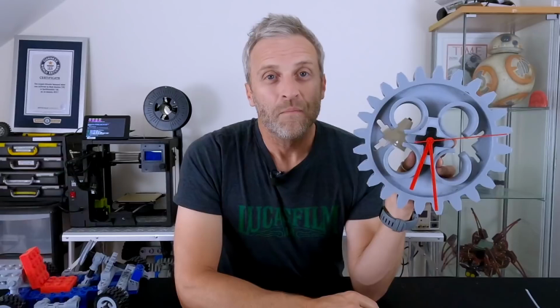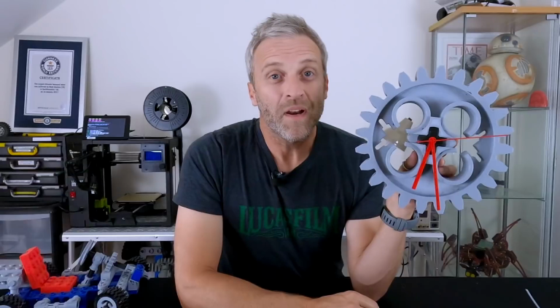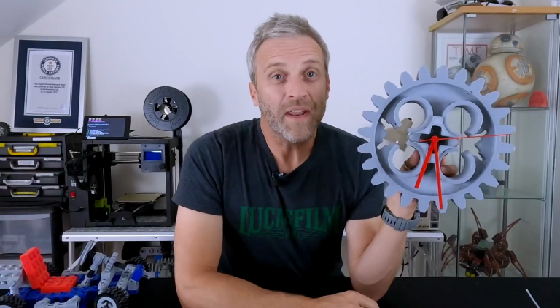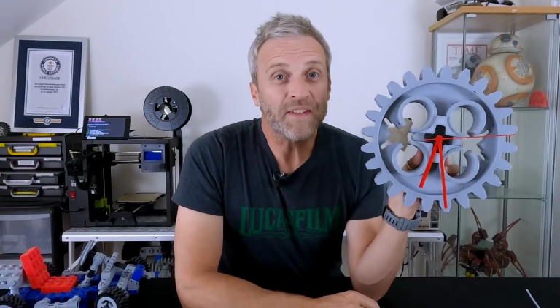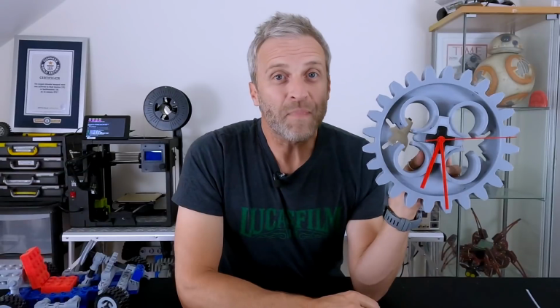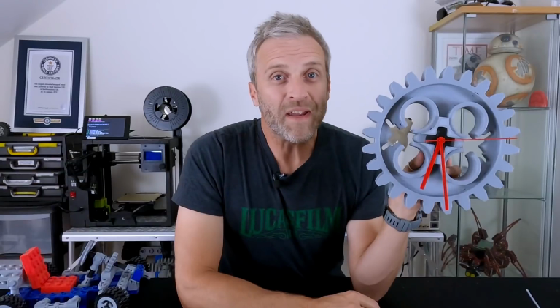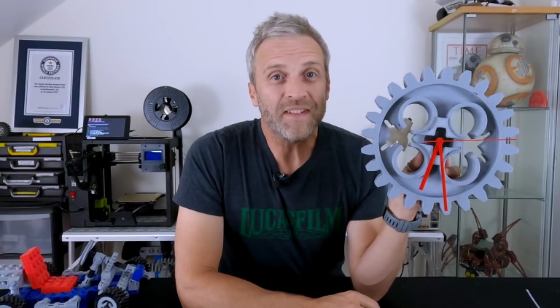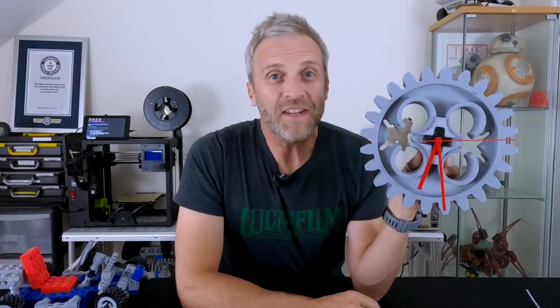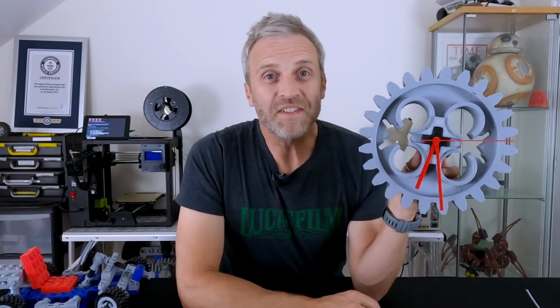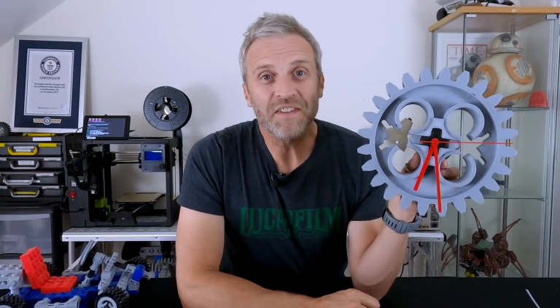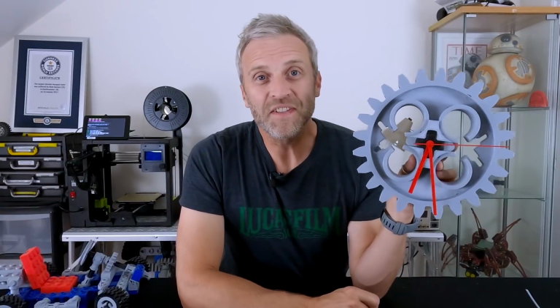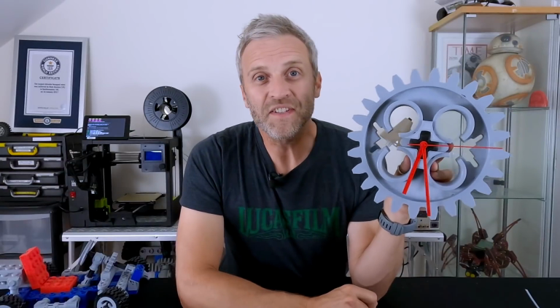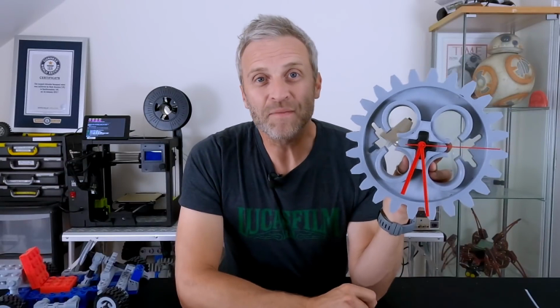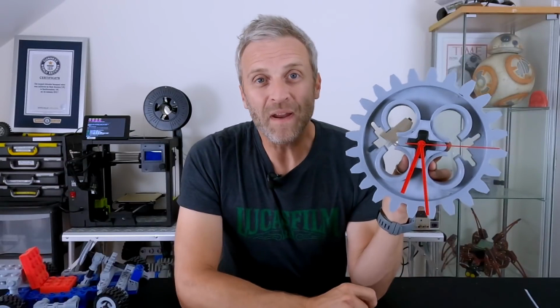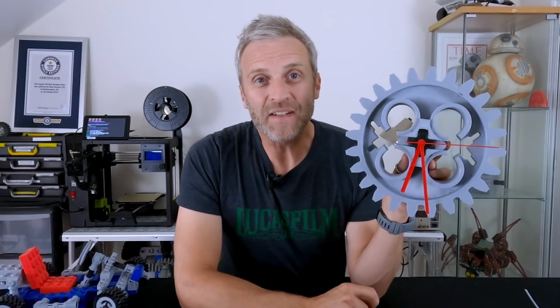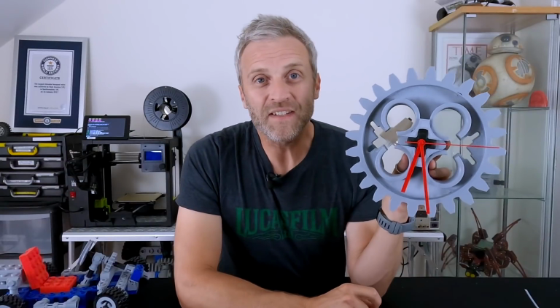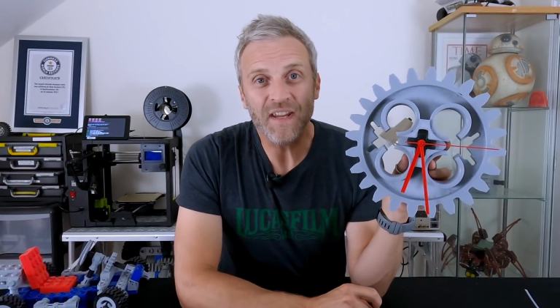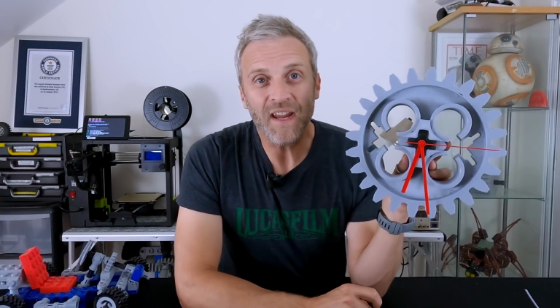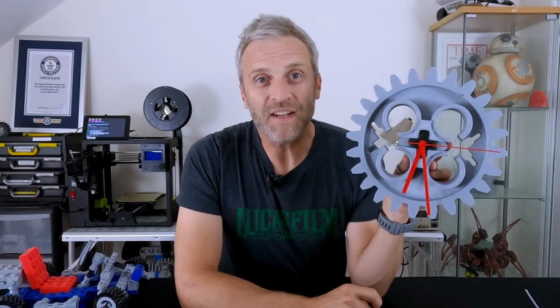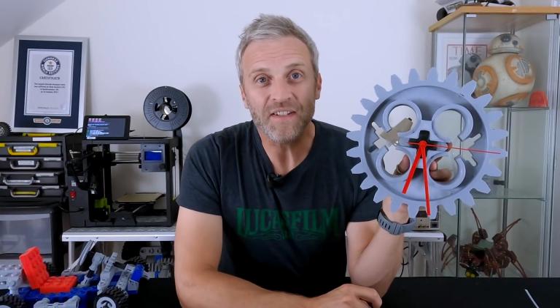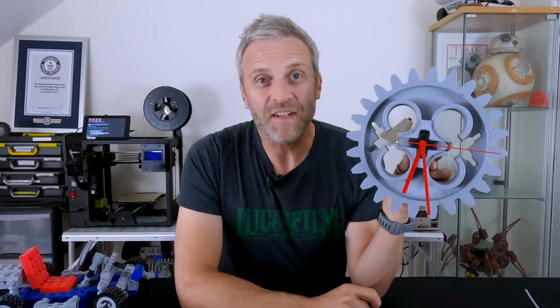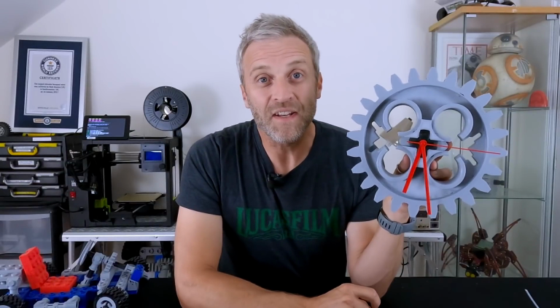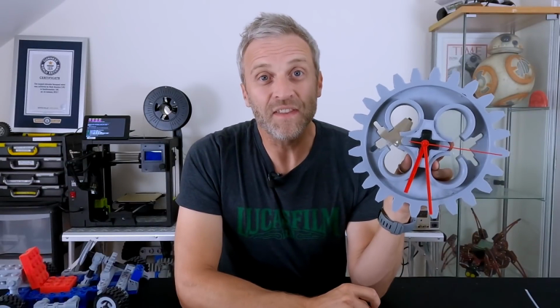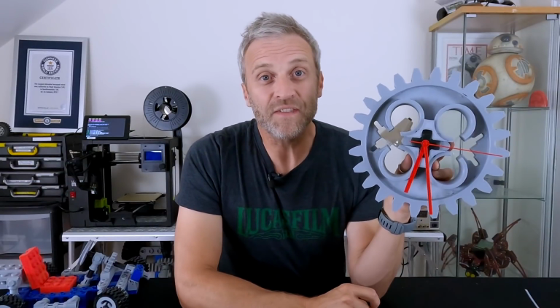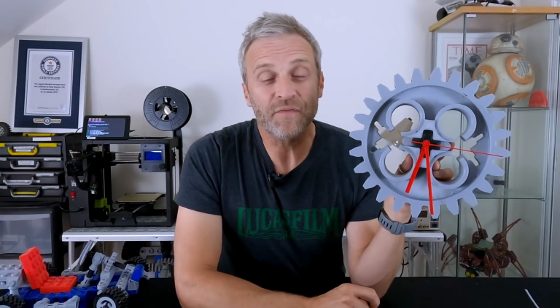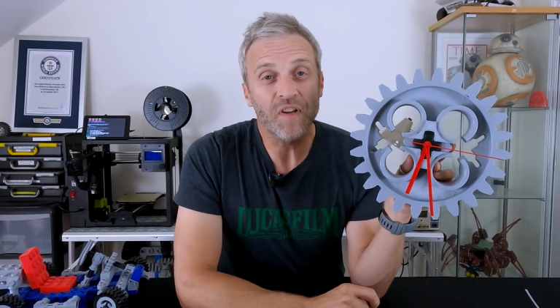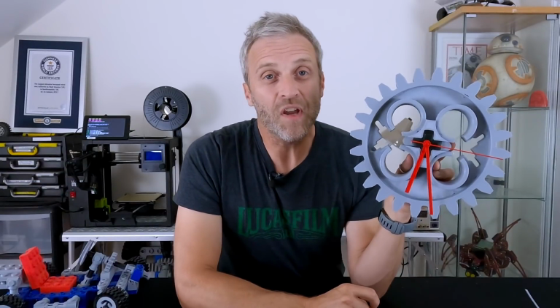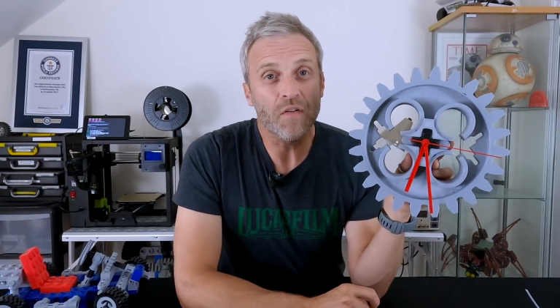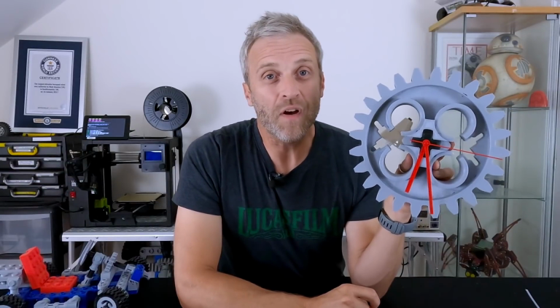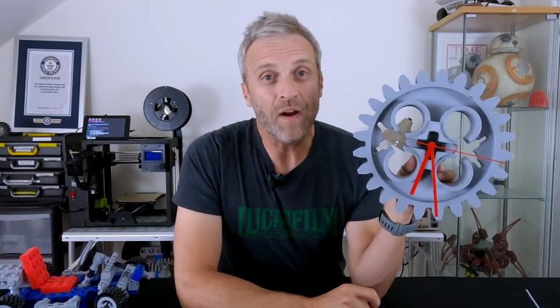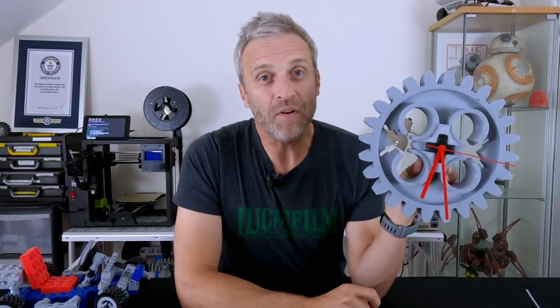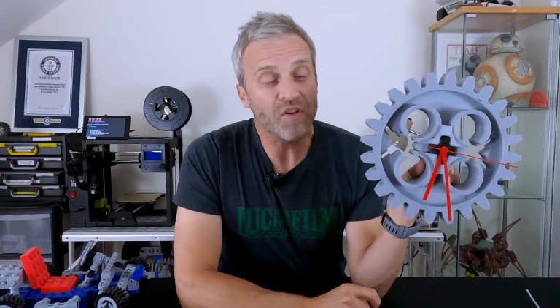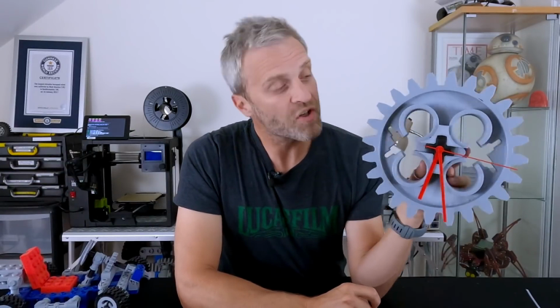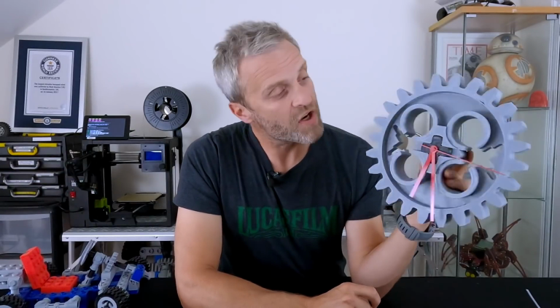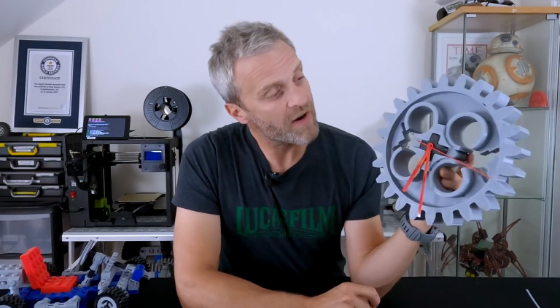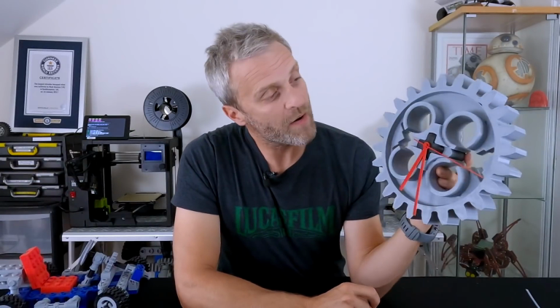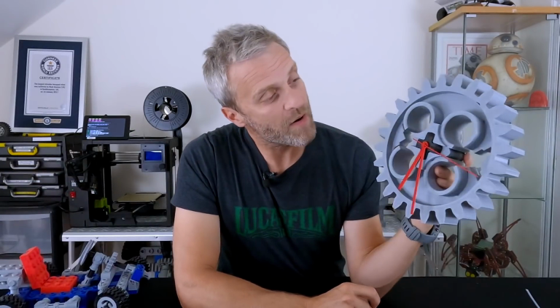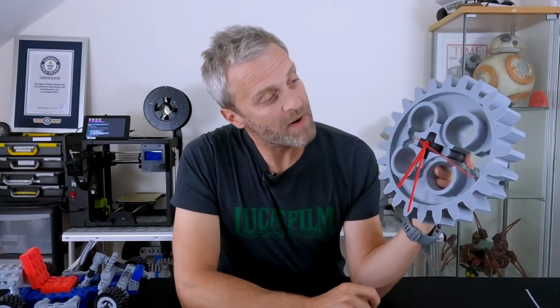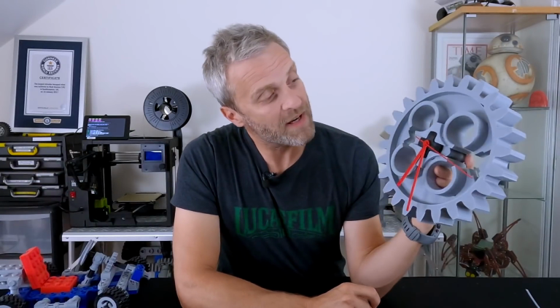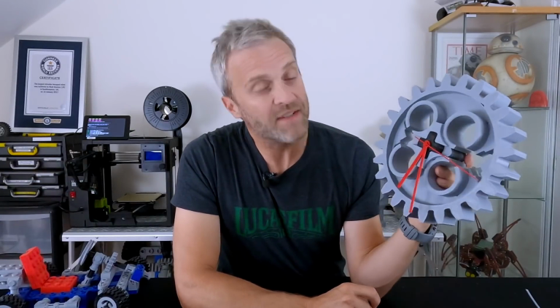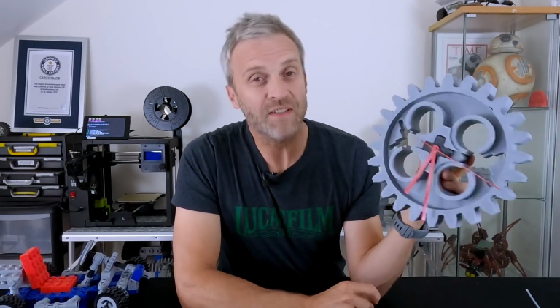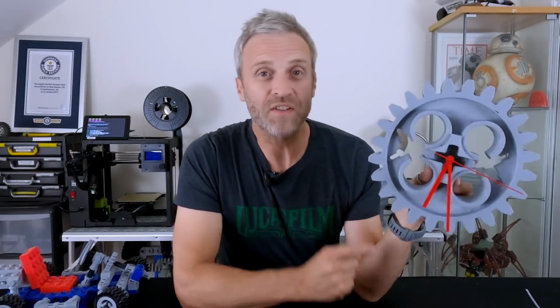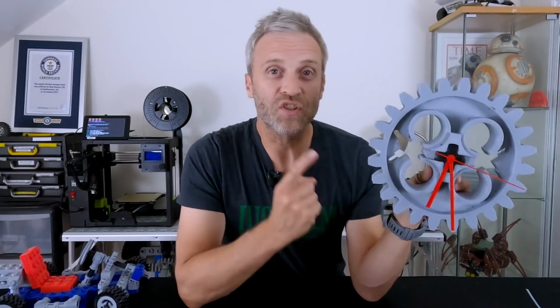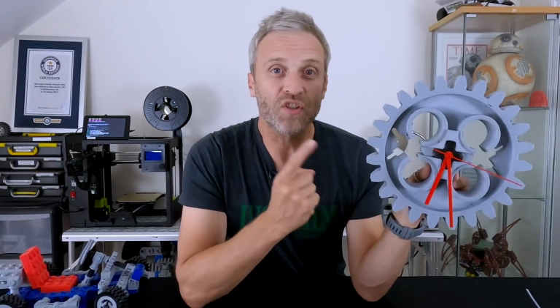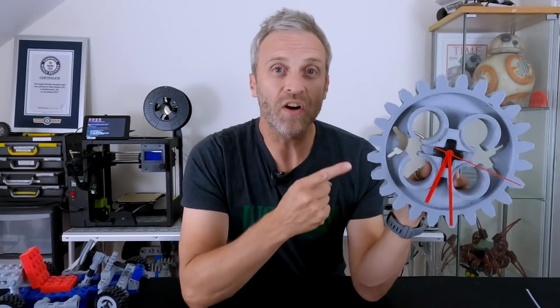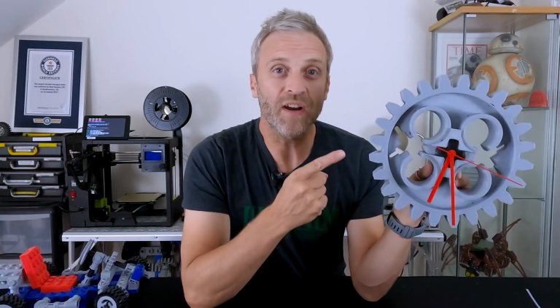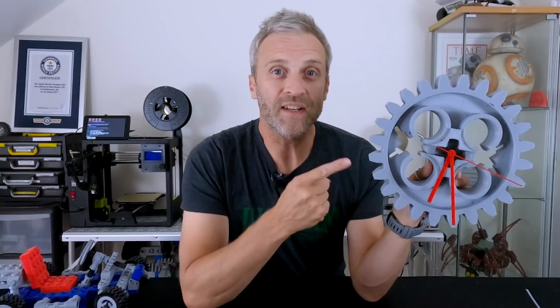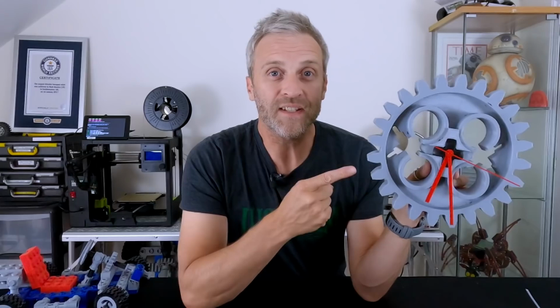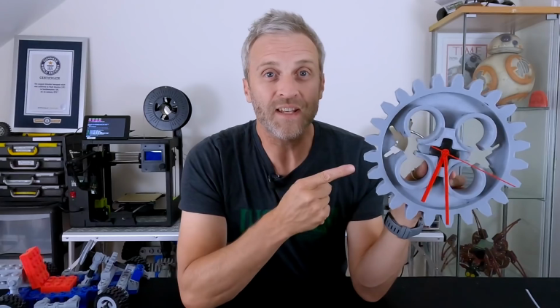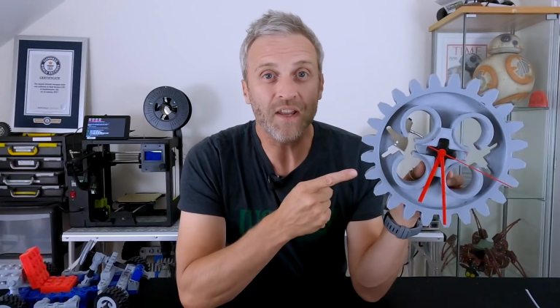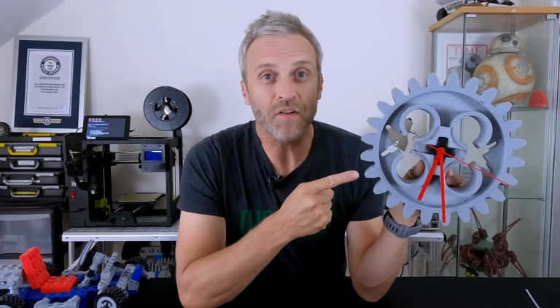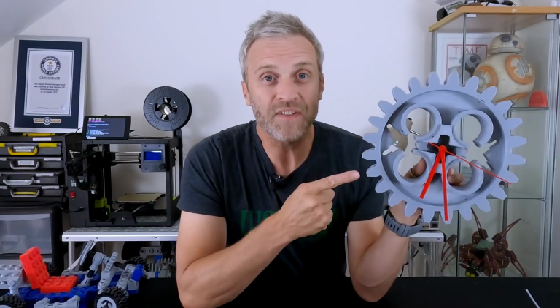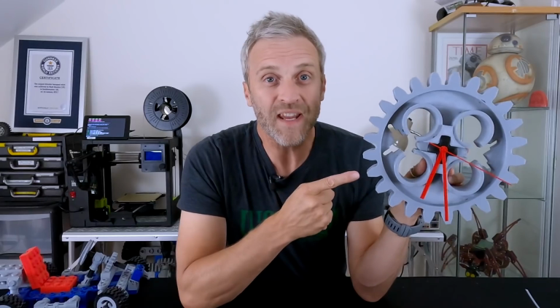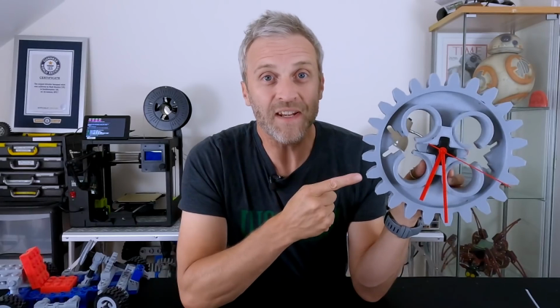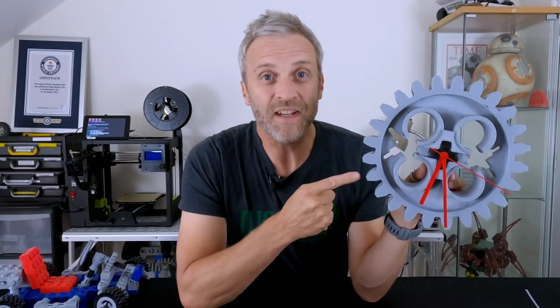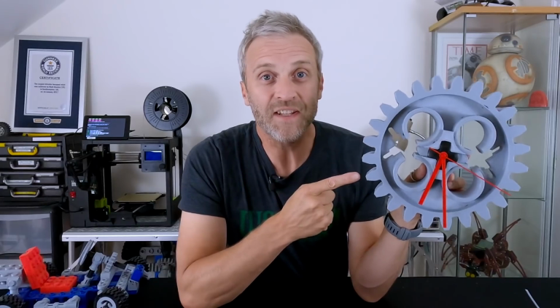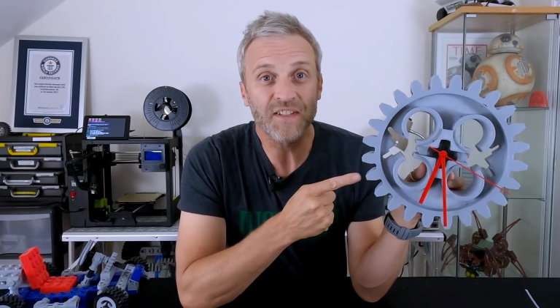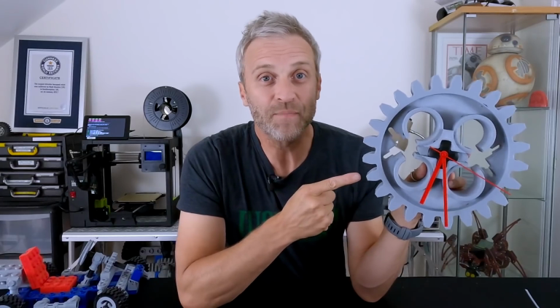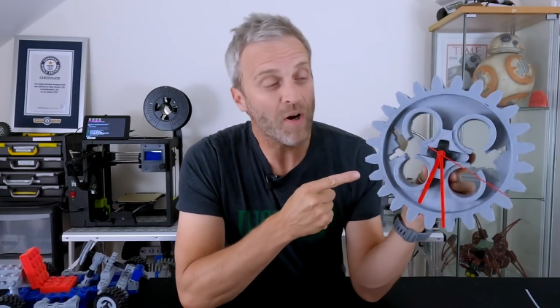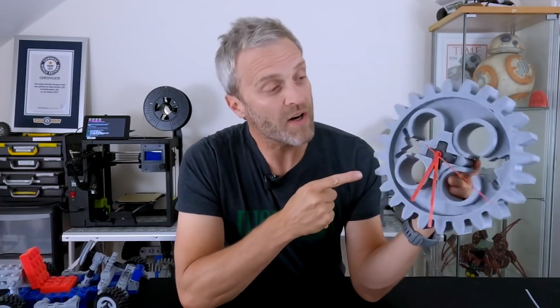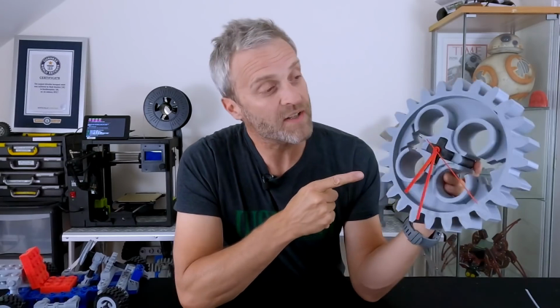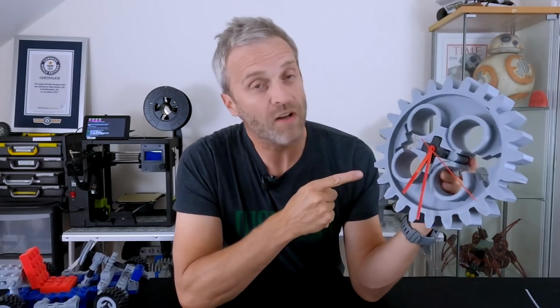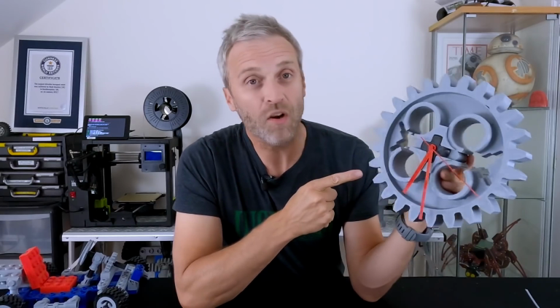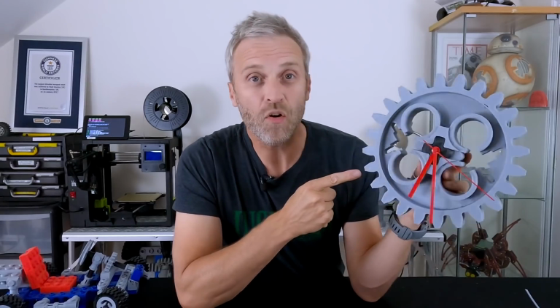My name is Matt Denton, this is Mantis Hacks, and in this video I'm going to show you how I made this giant Lego Technic inspired clock.